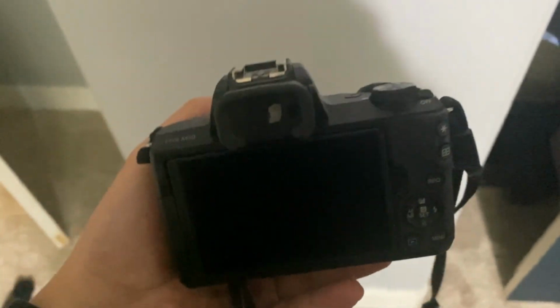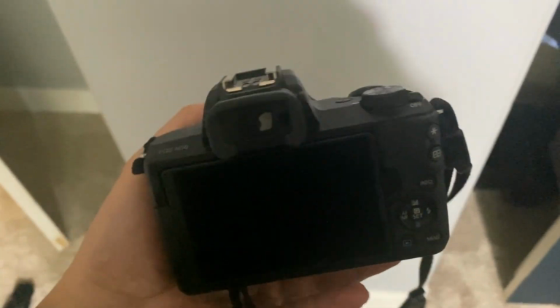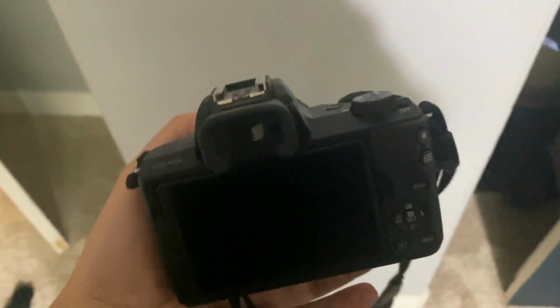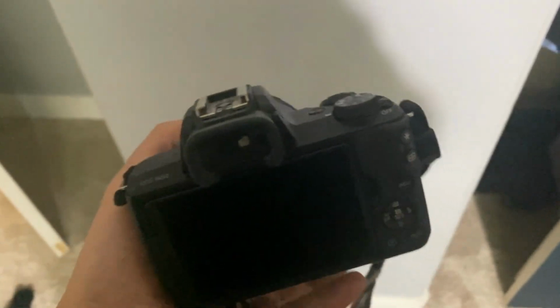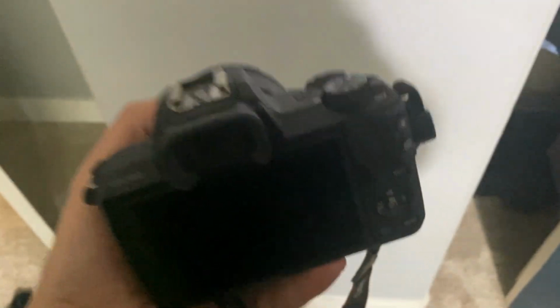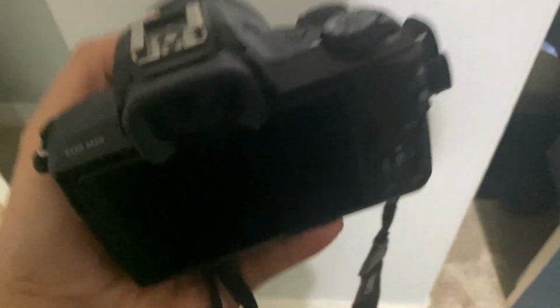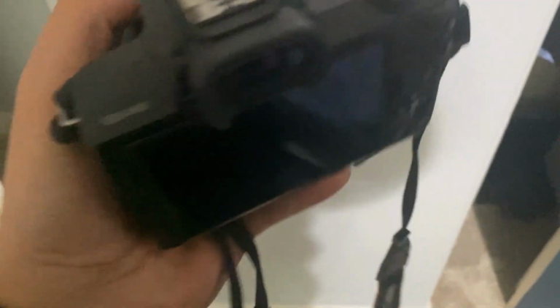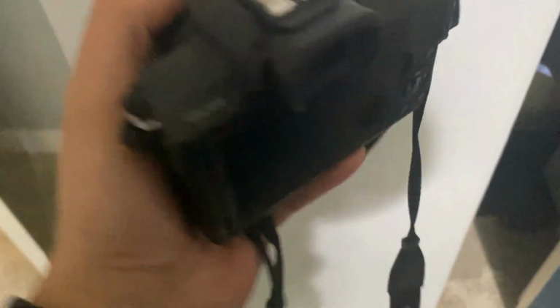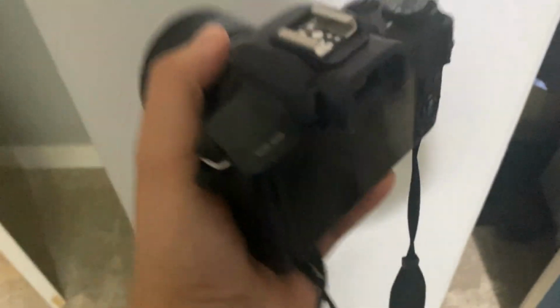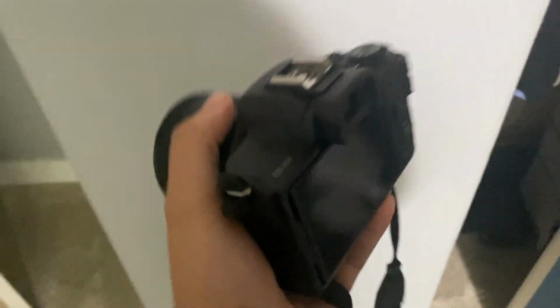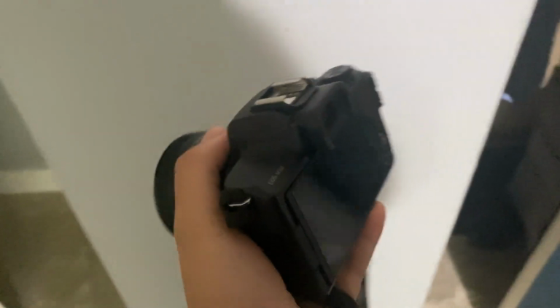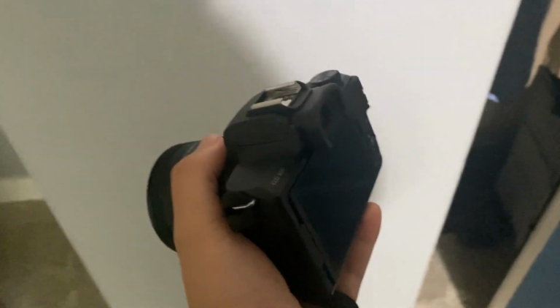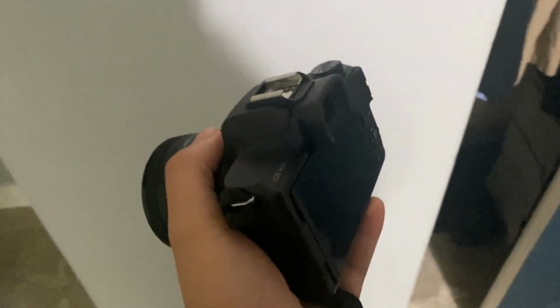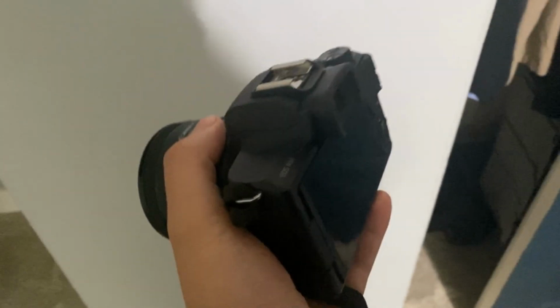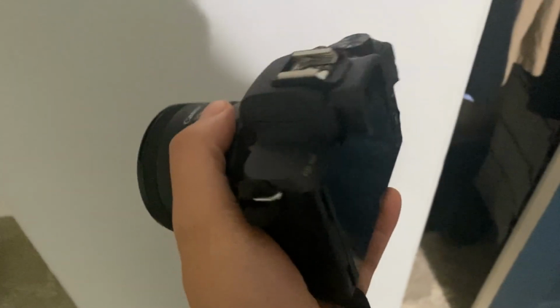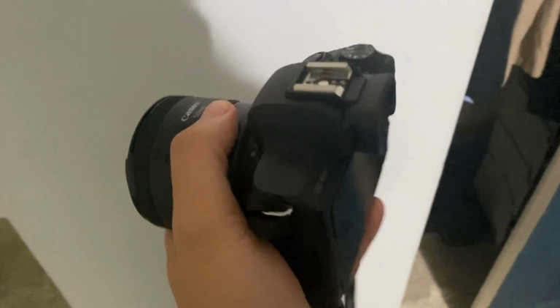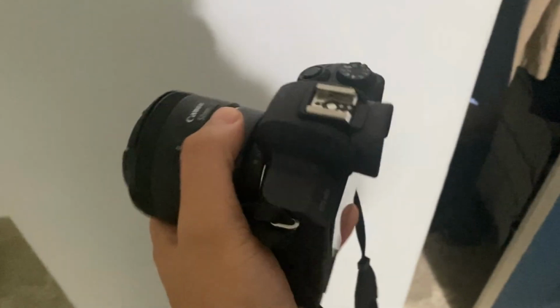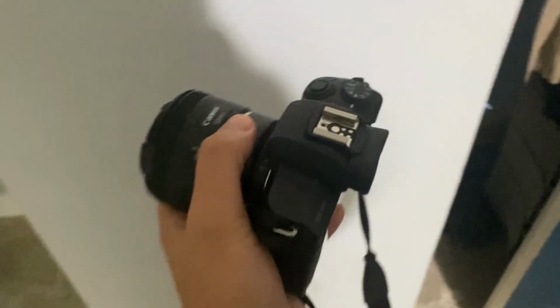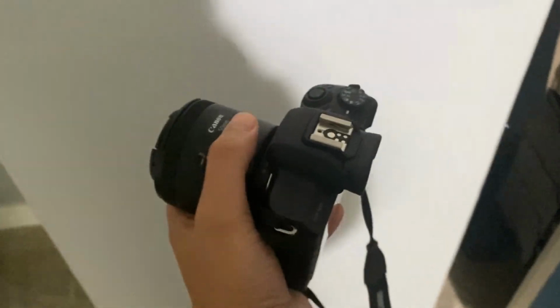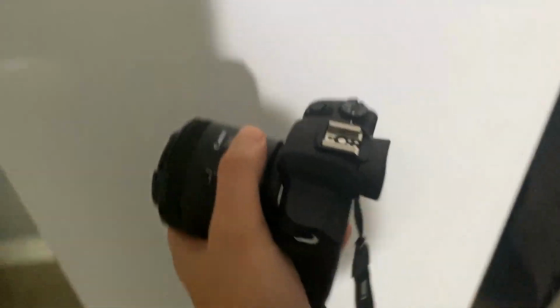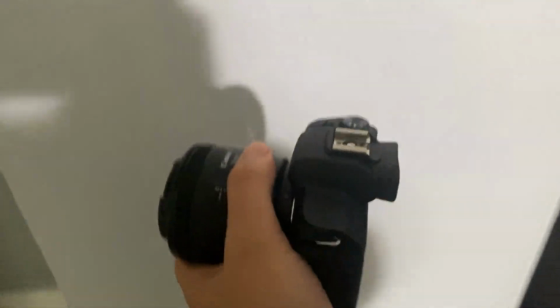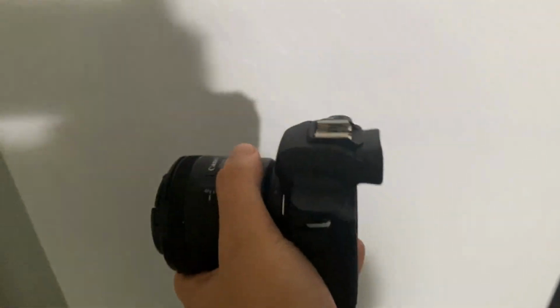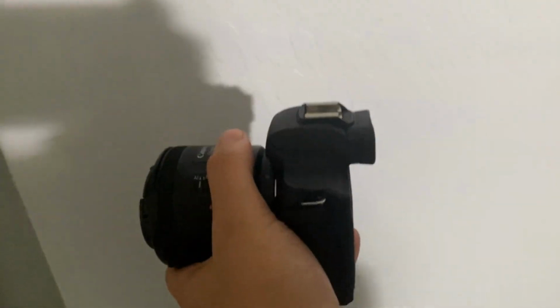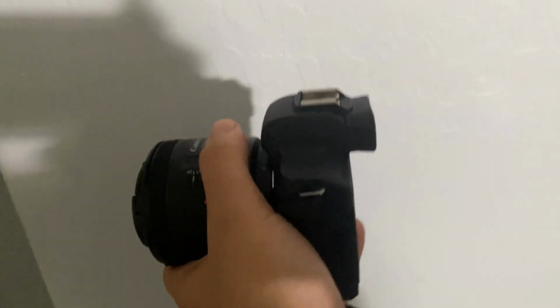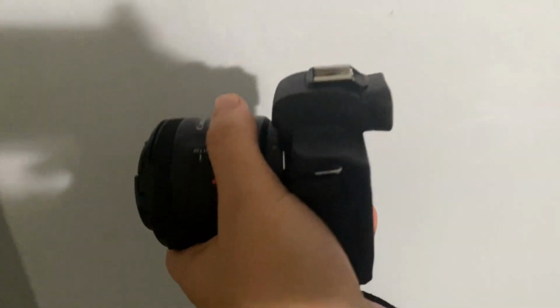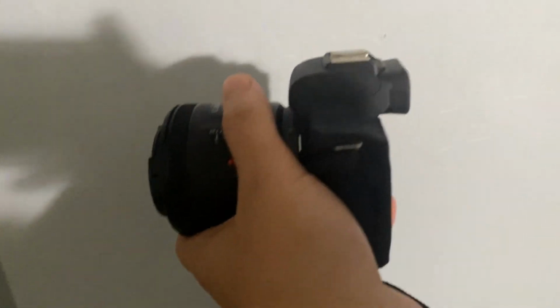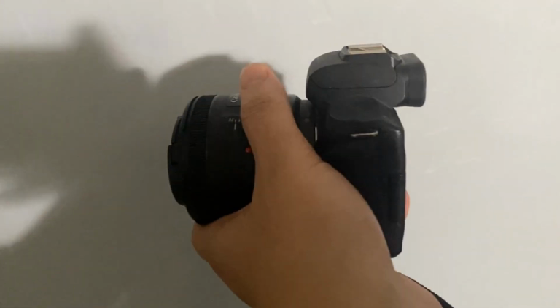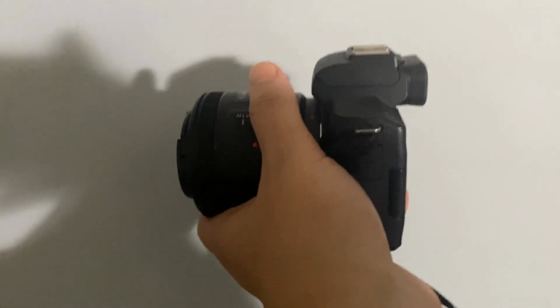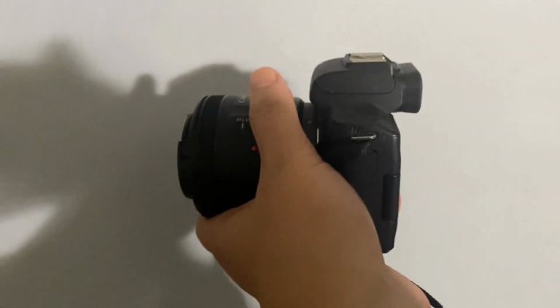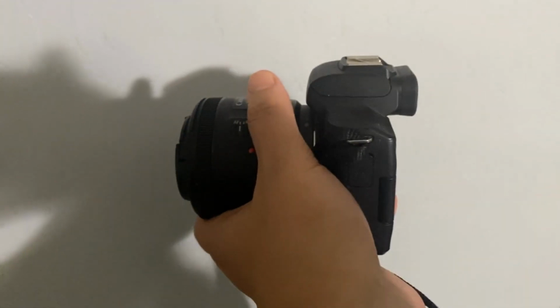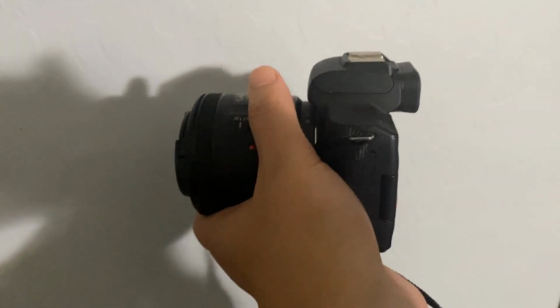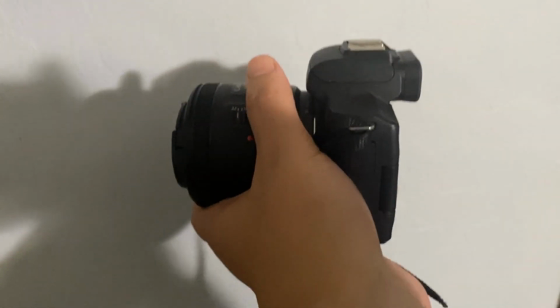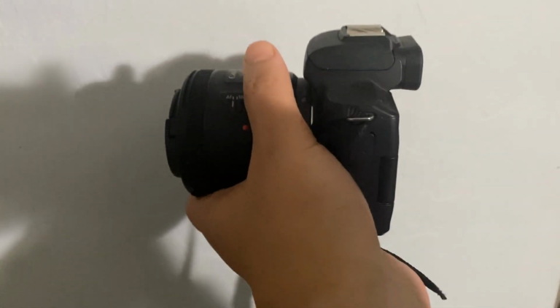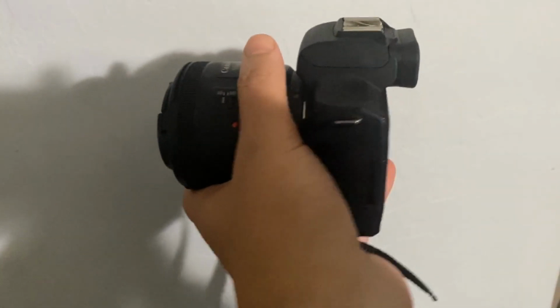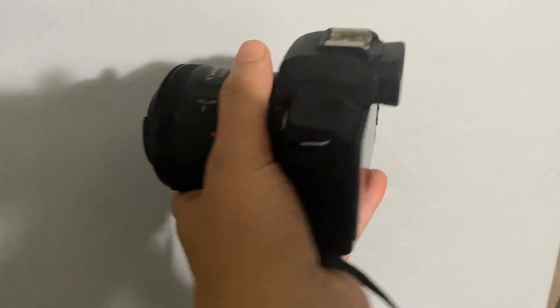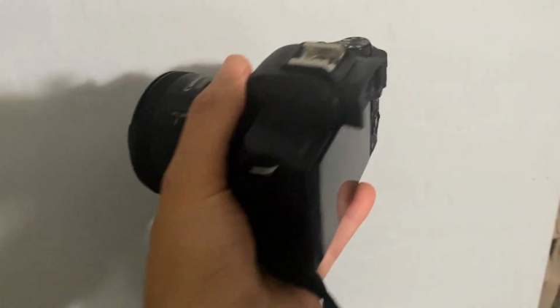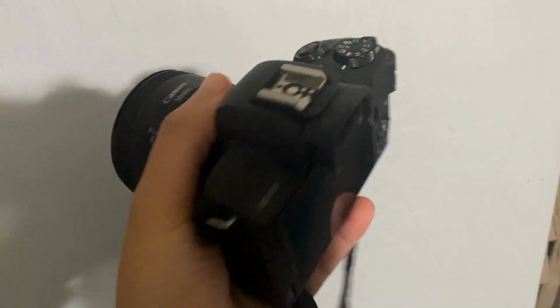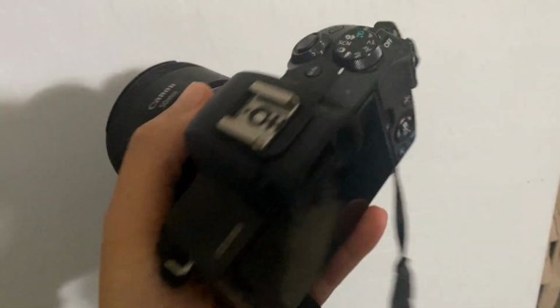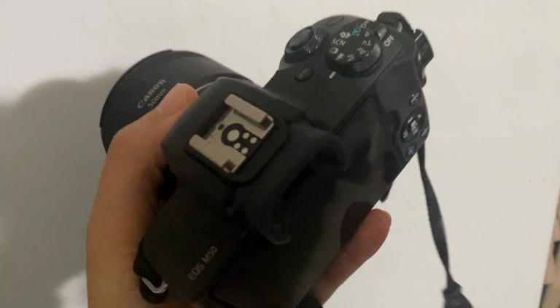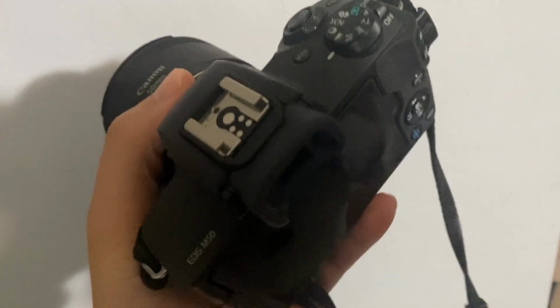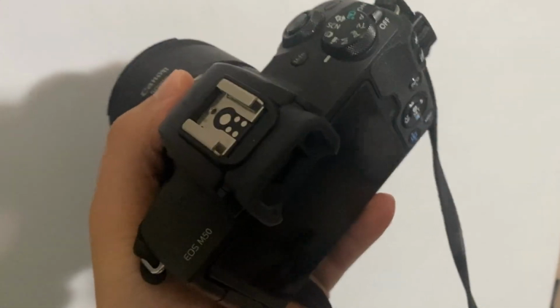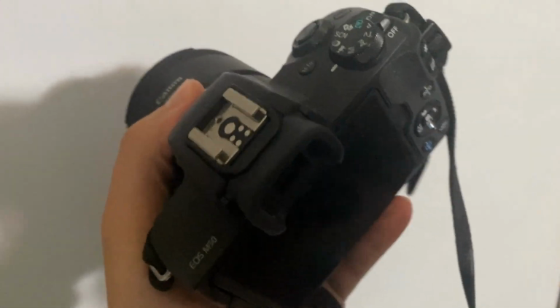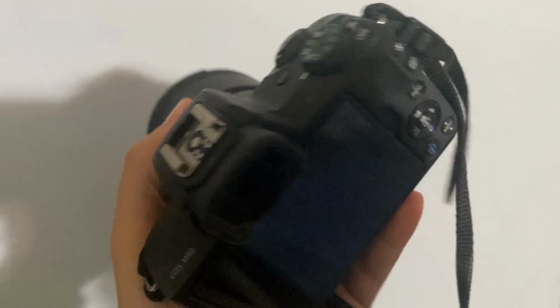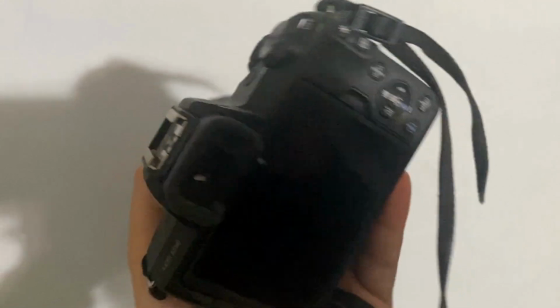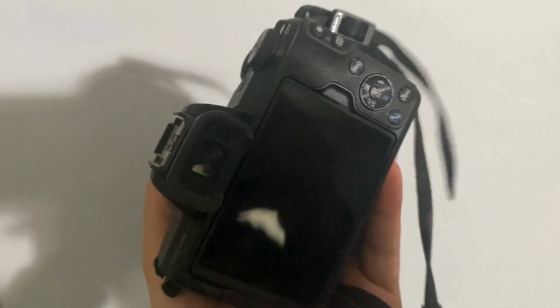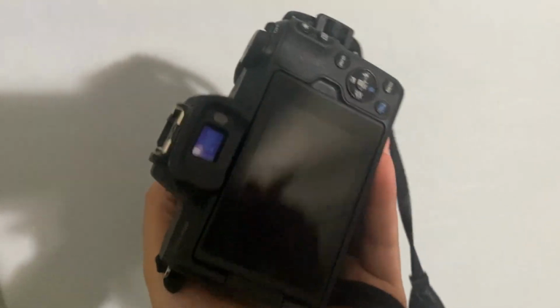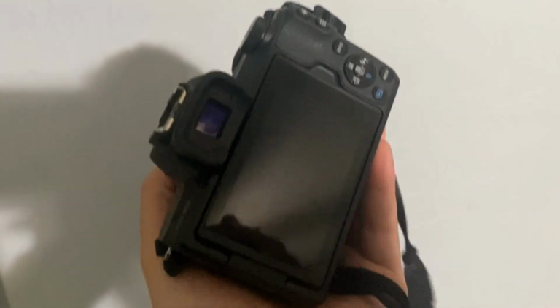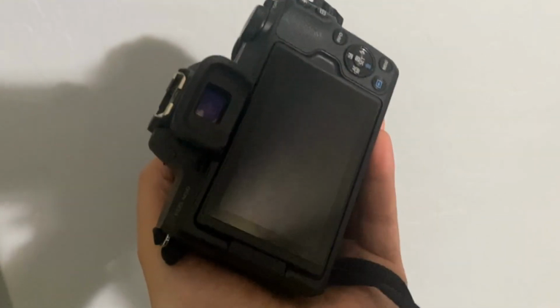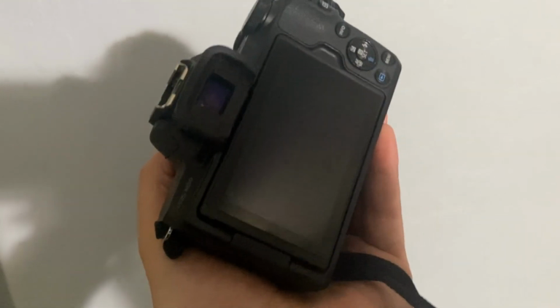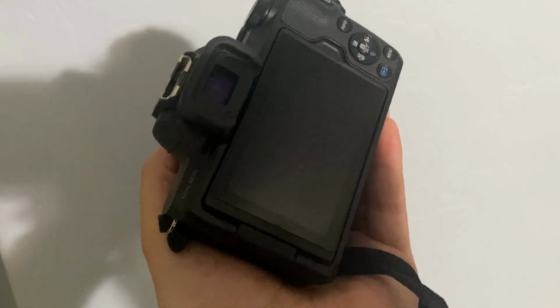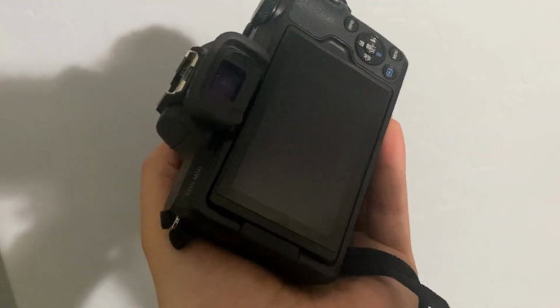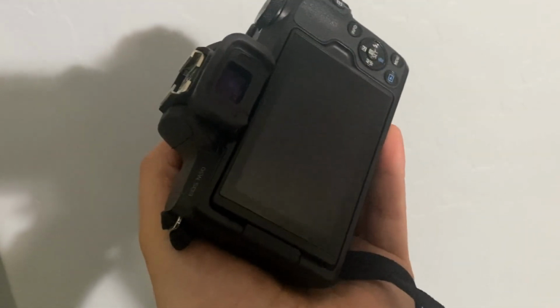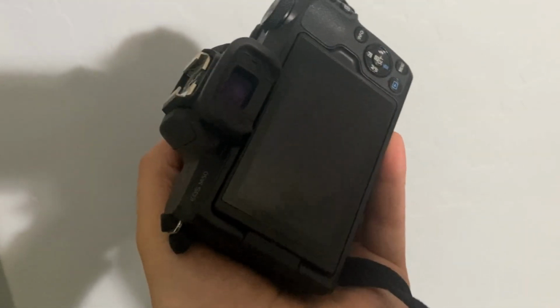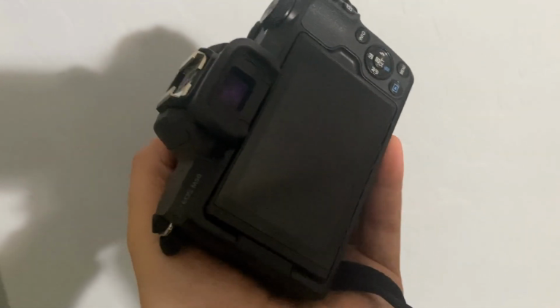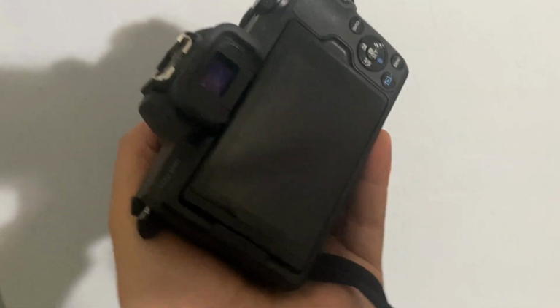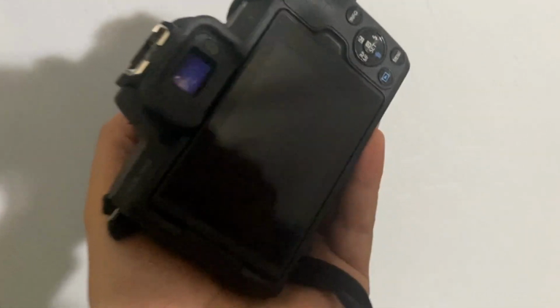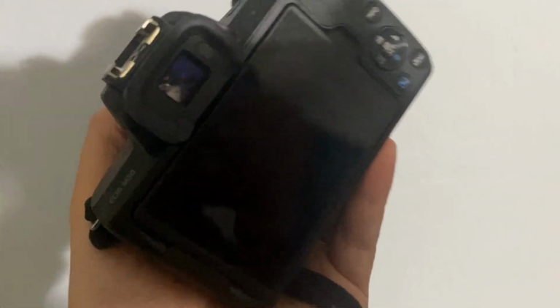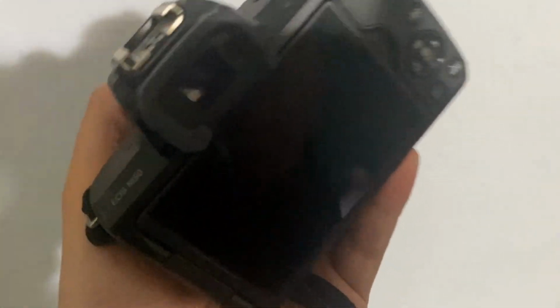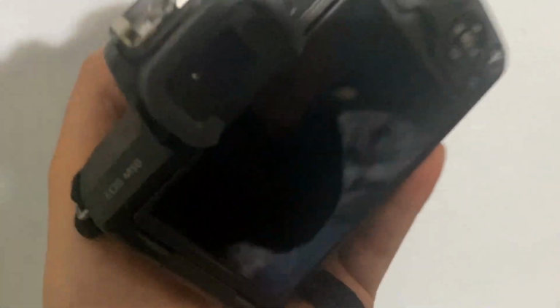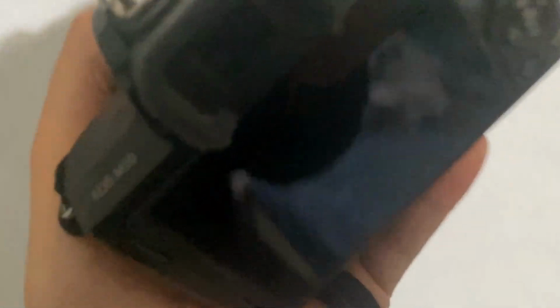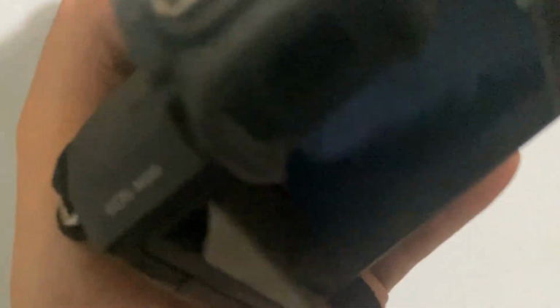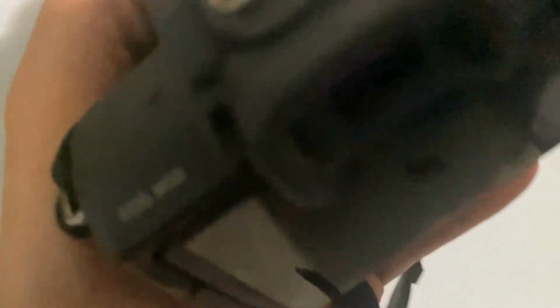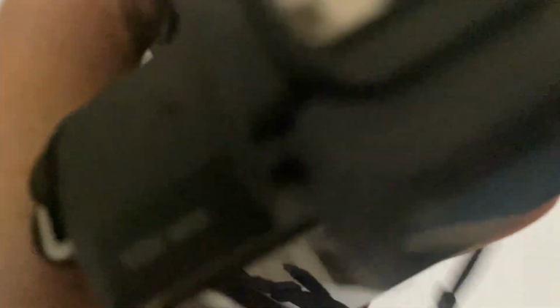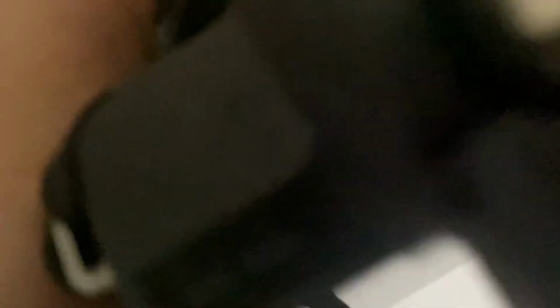I use this more for video than for camera, but the camera and the video both work fantastic.